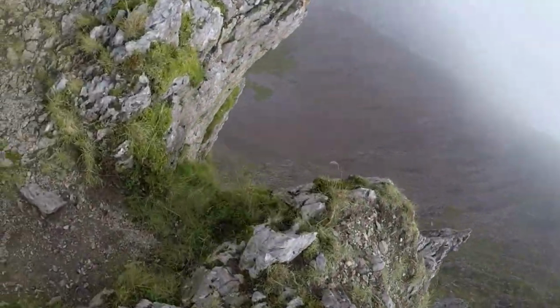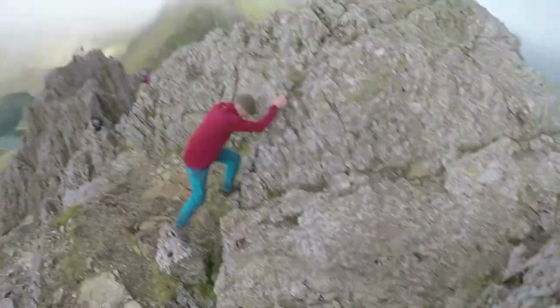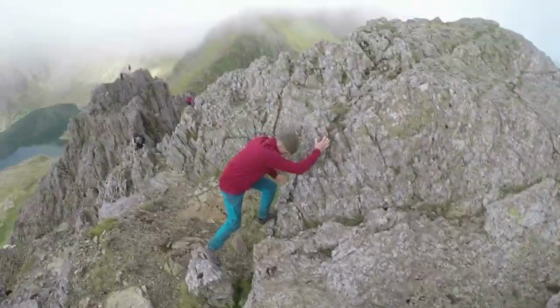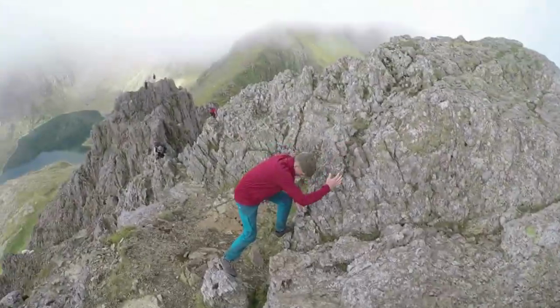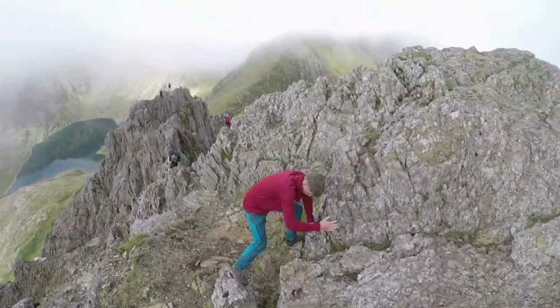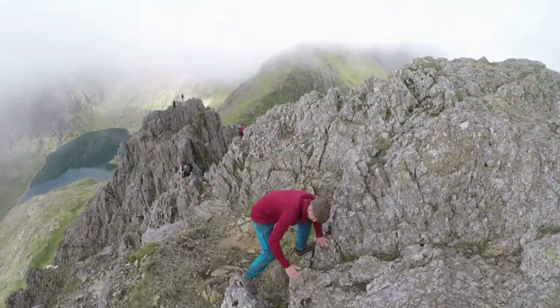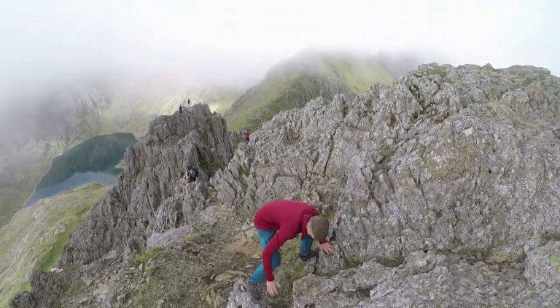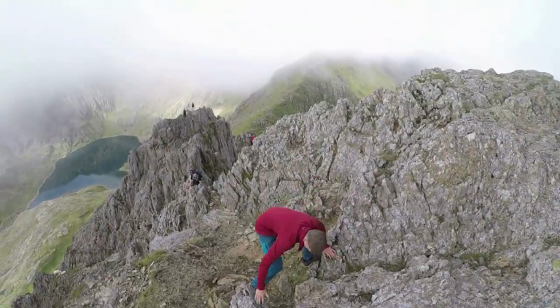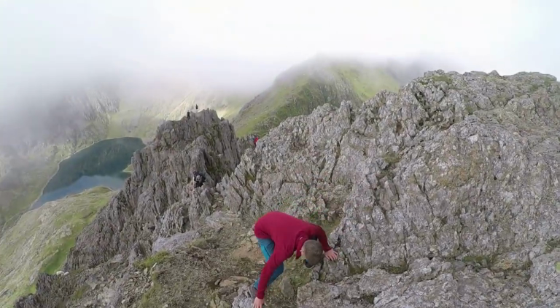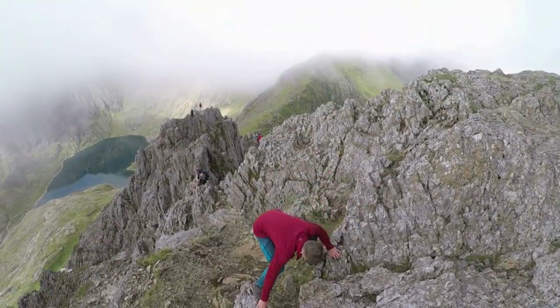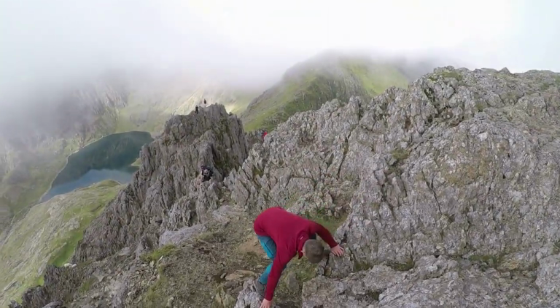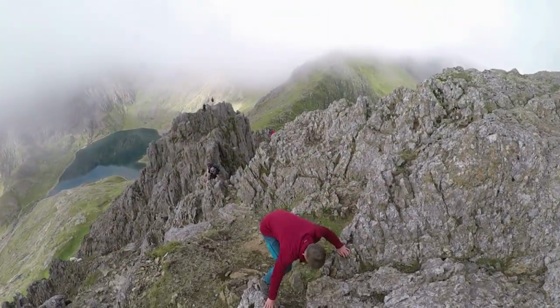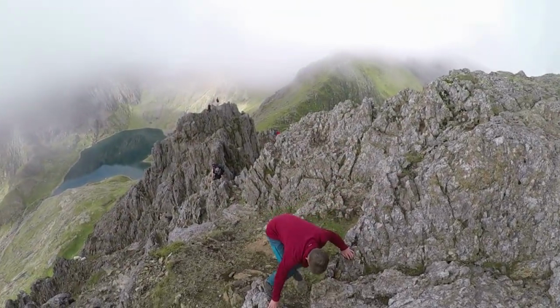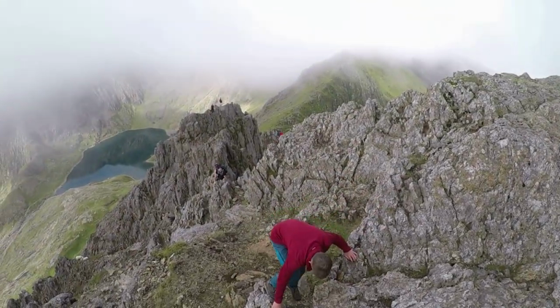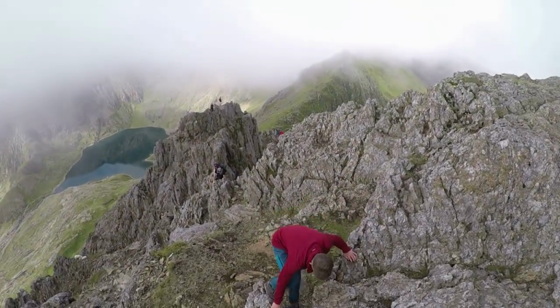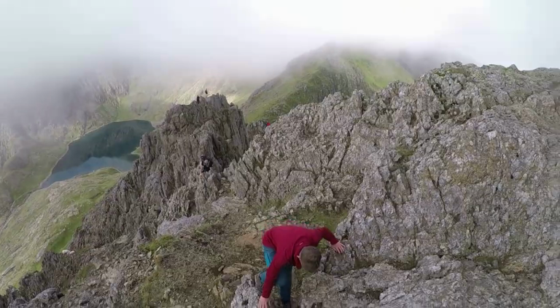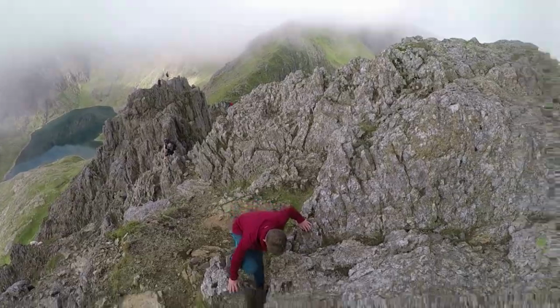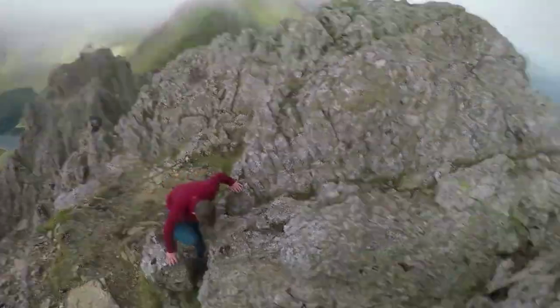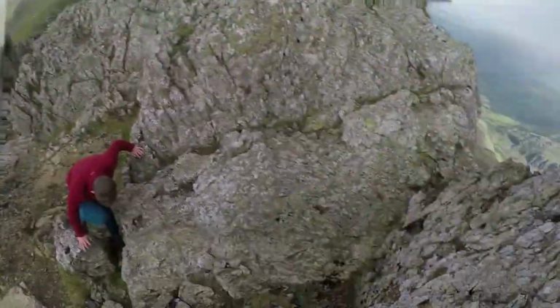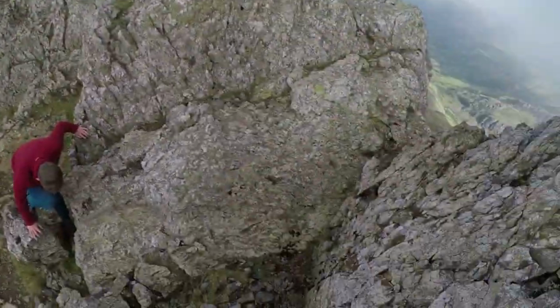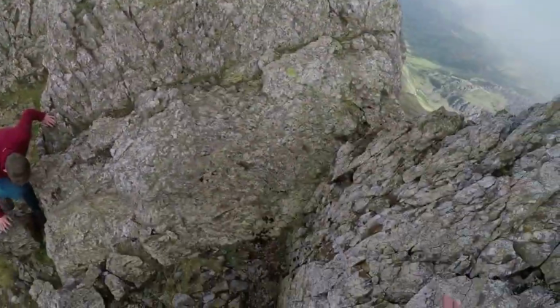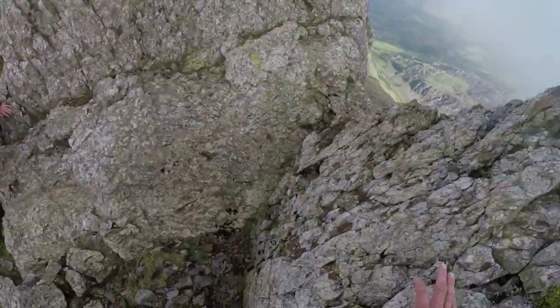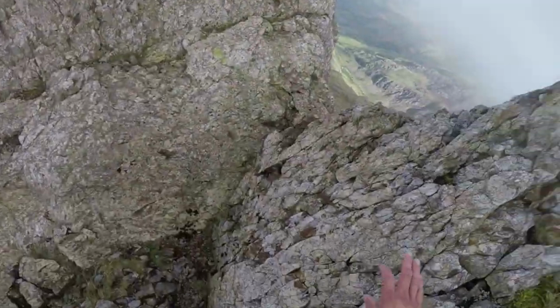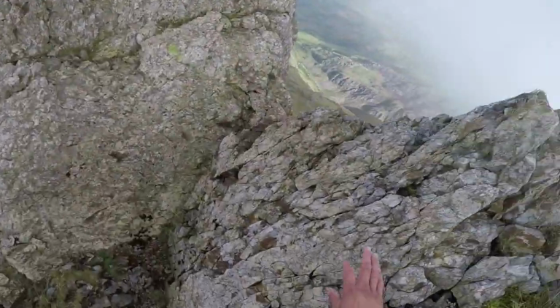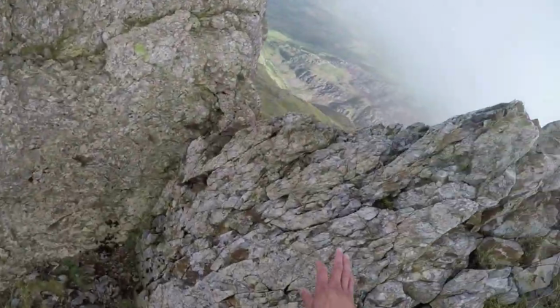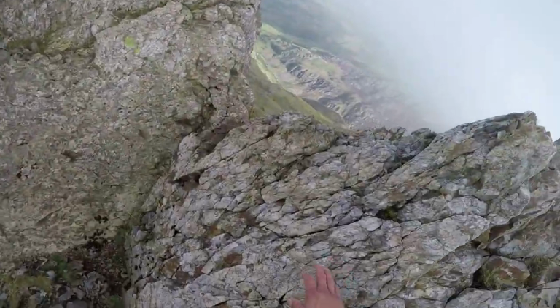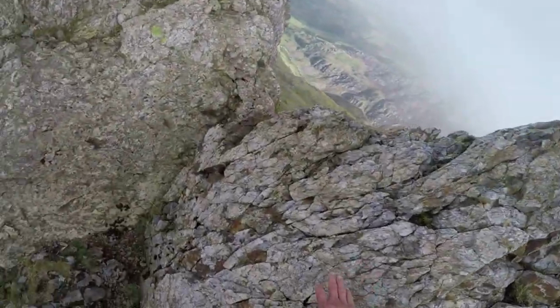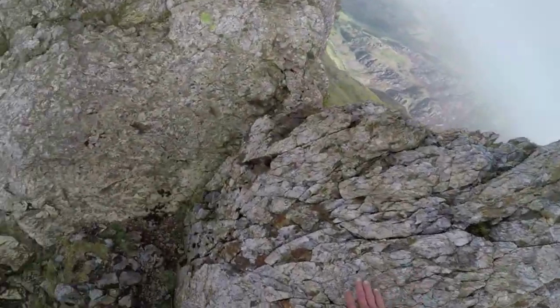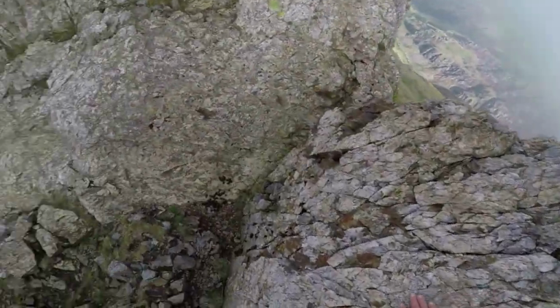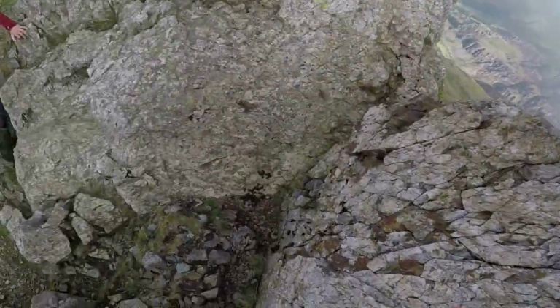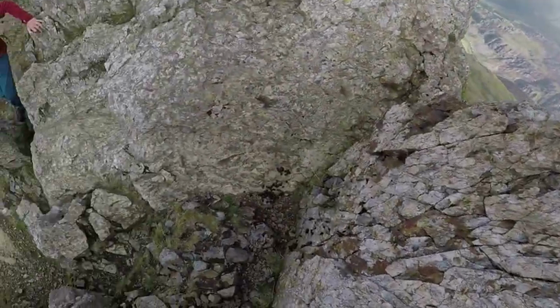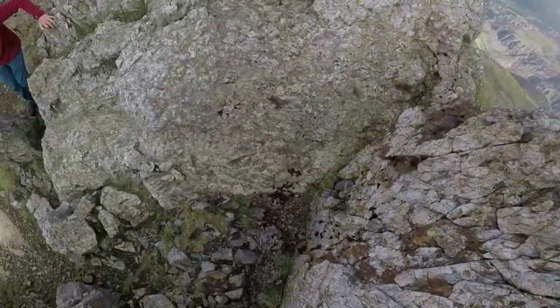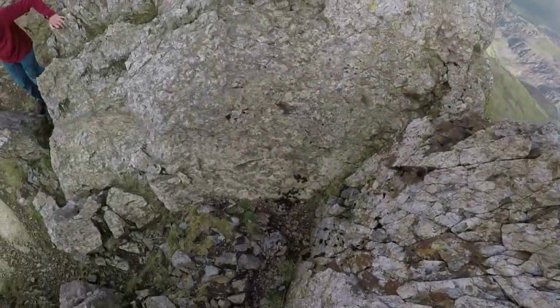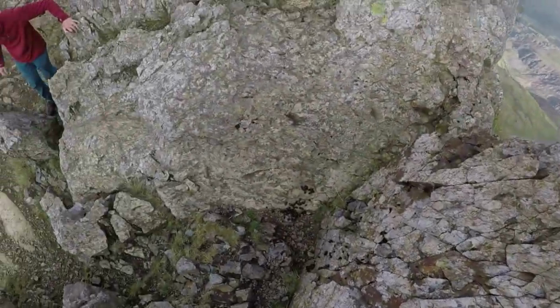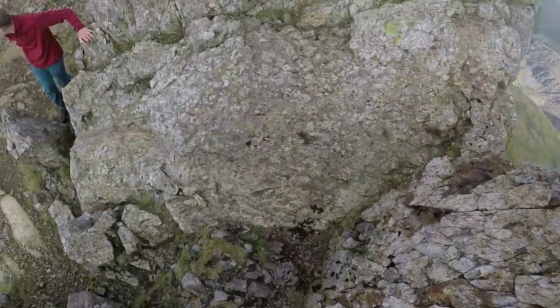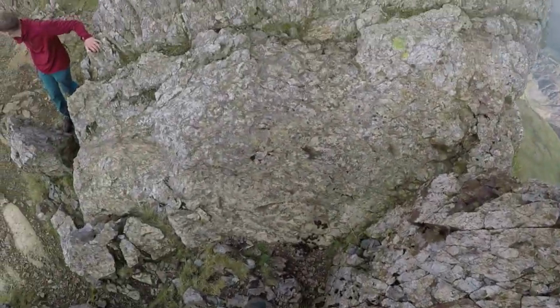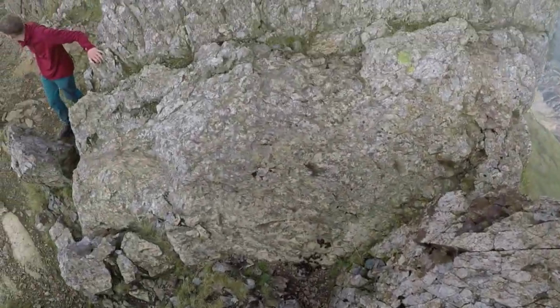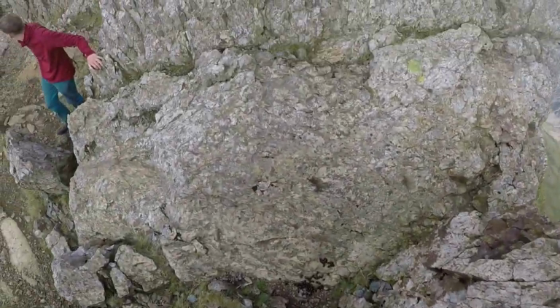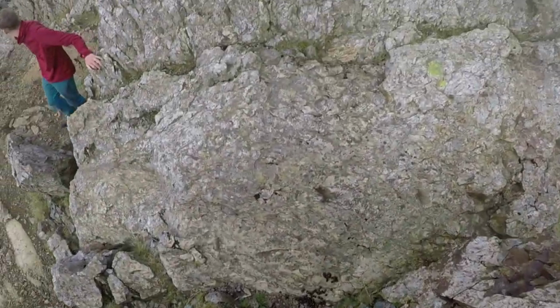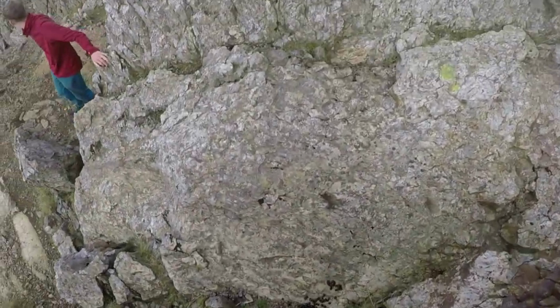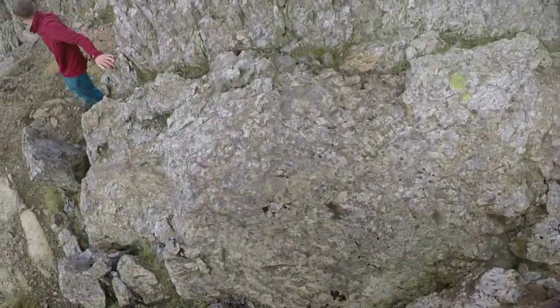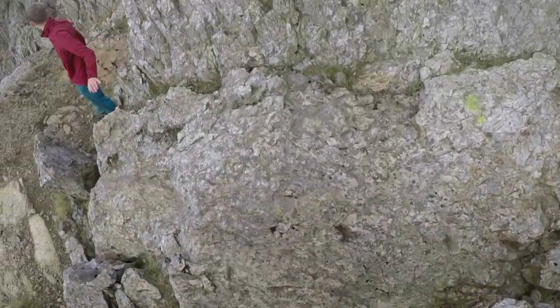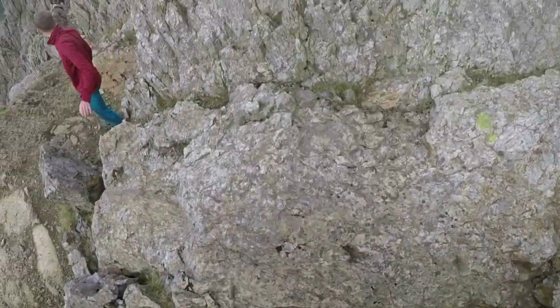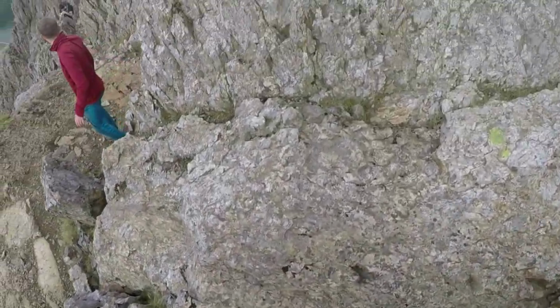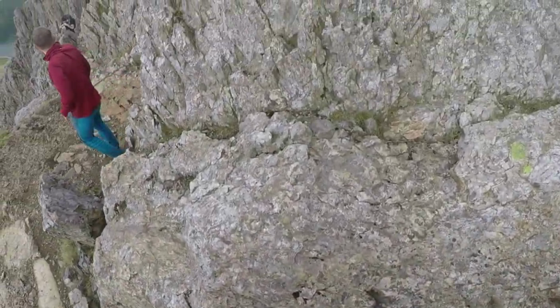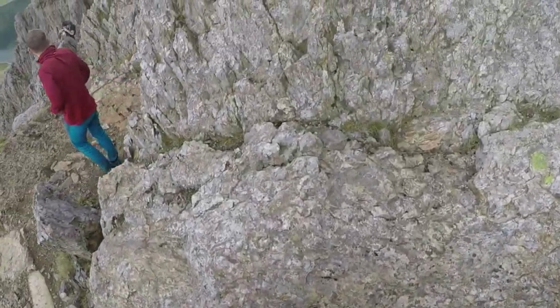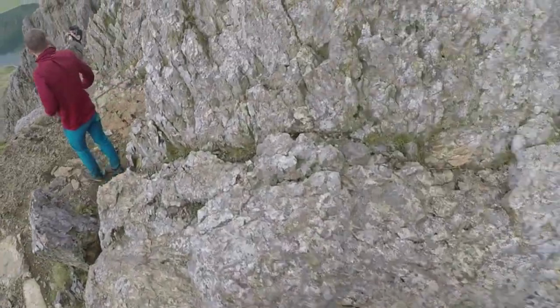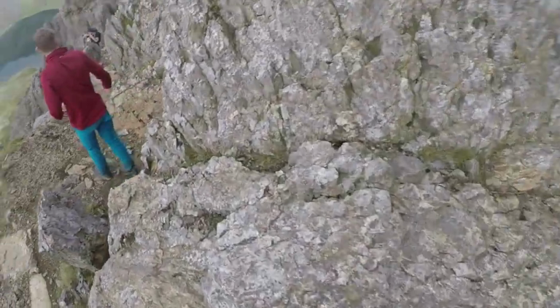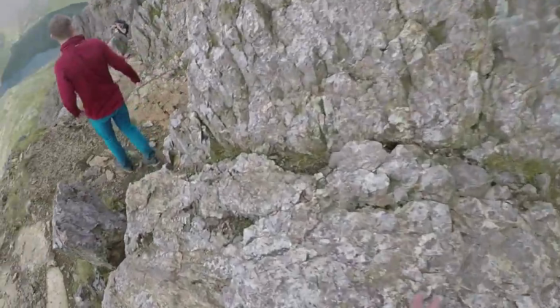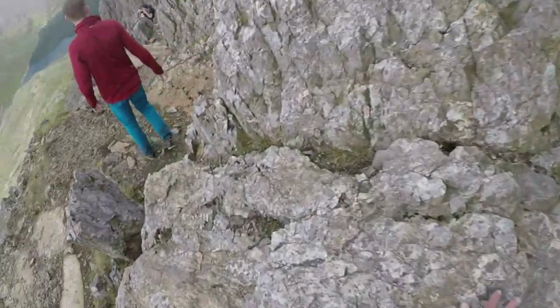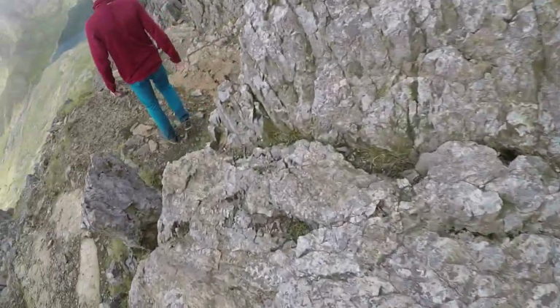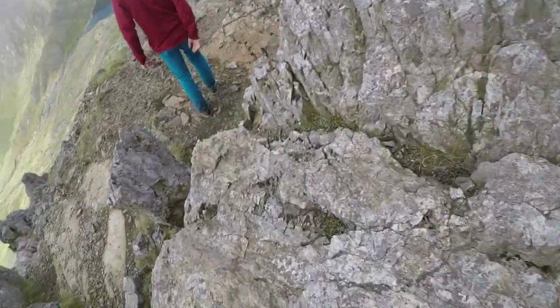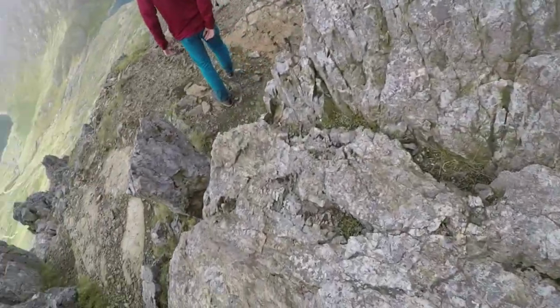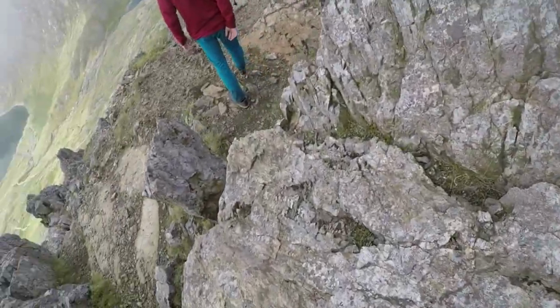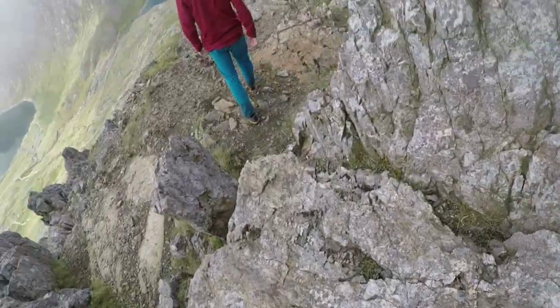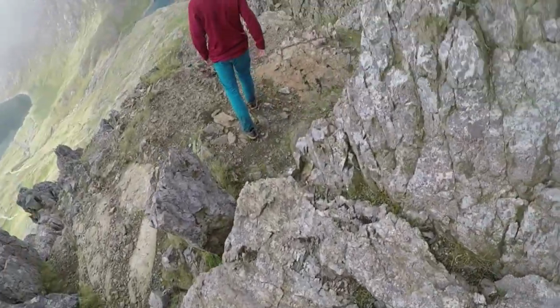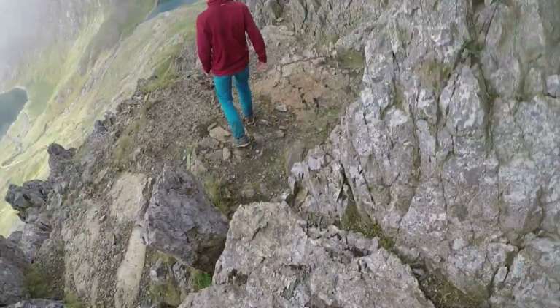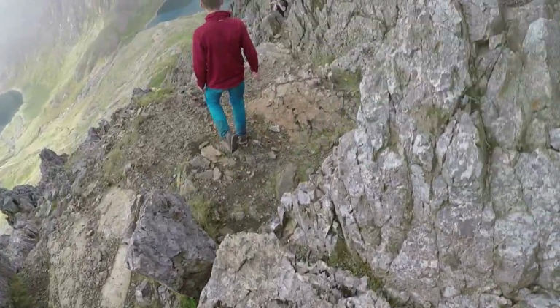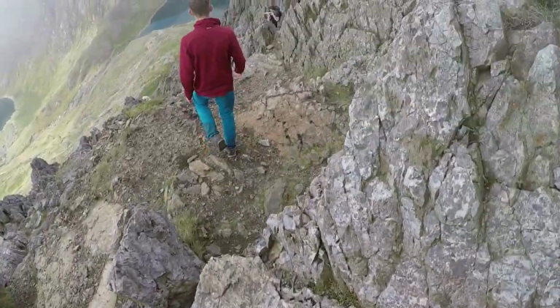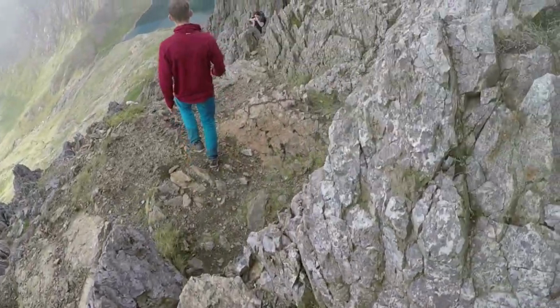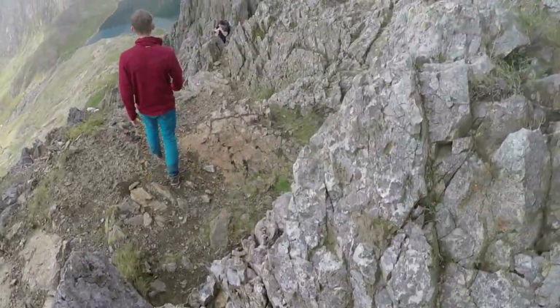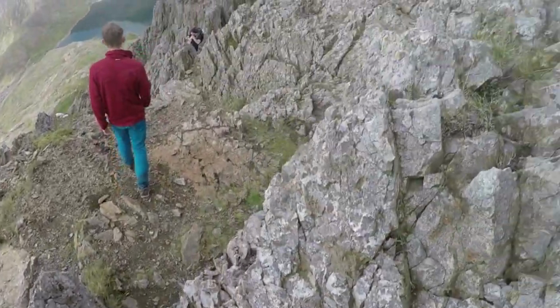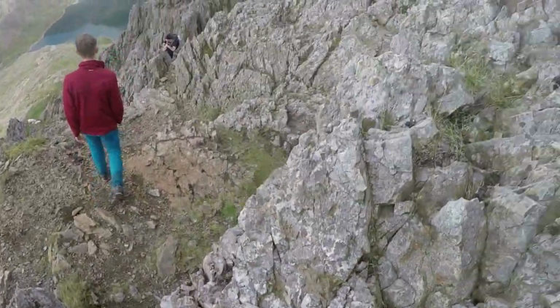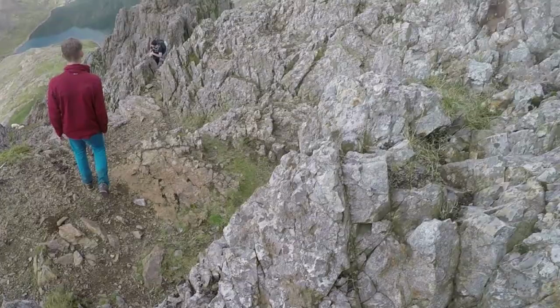There are several options available in descending the first pinnacle. Some involve downclimbing, others are easier.